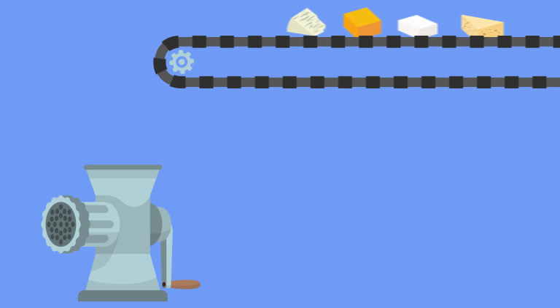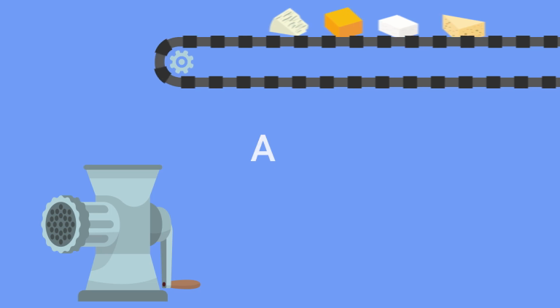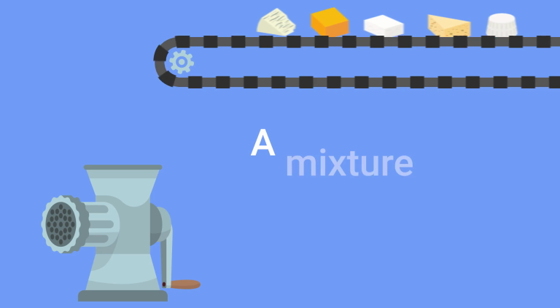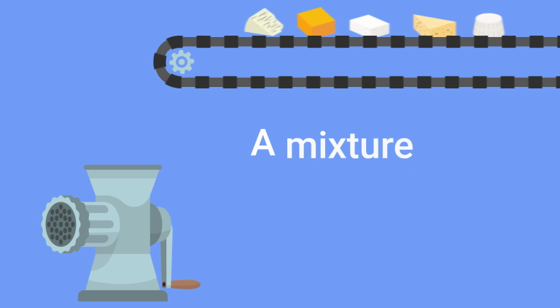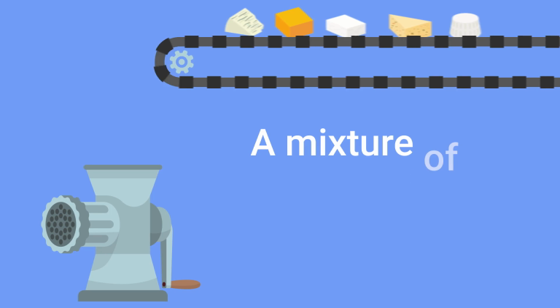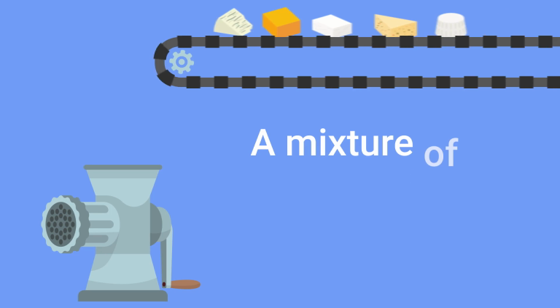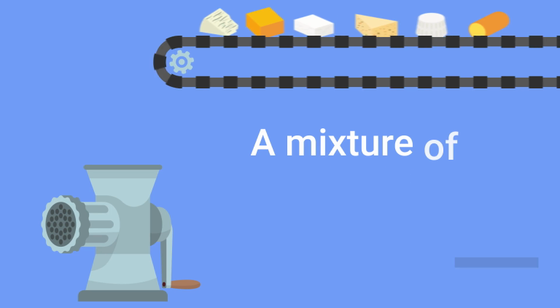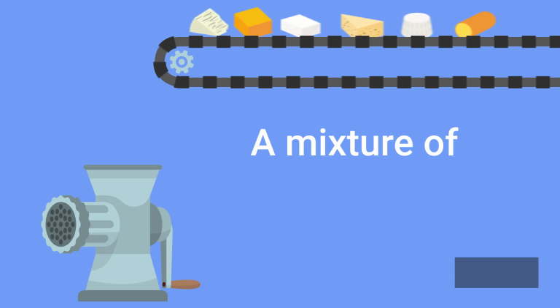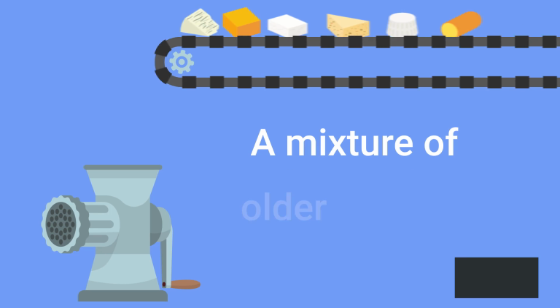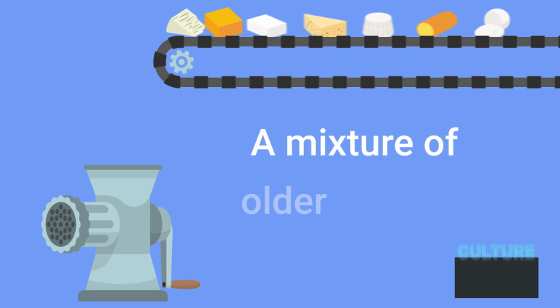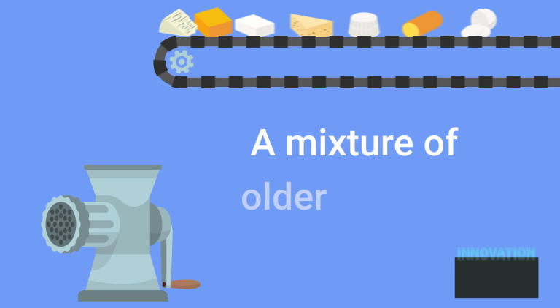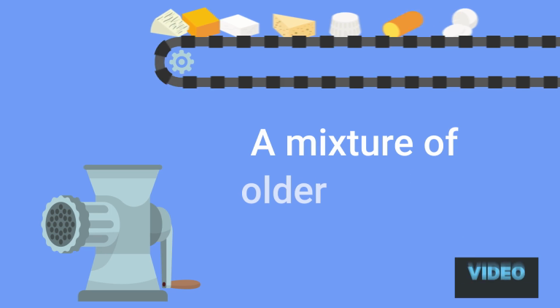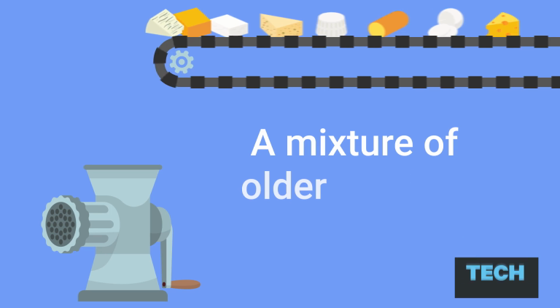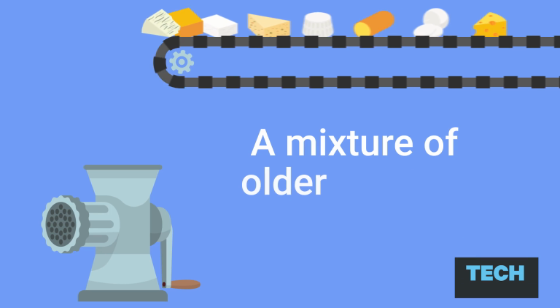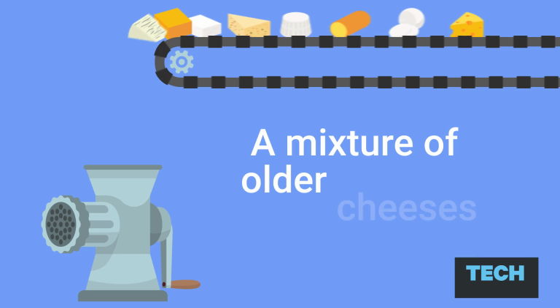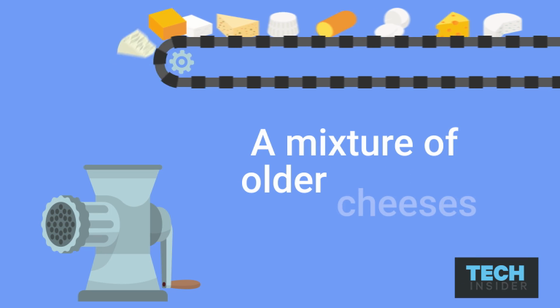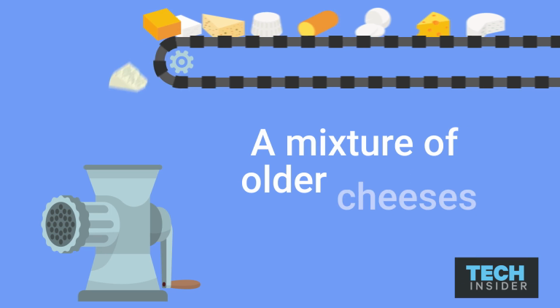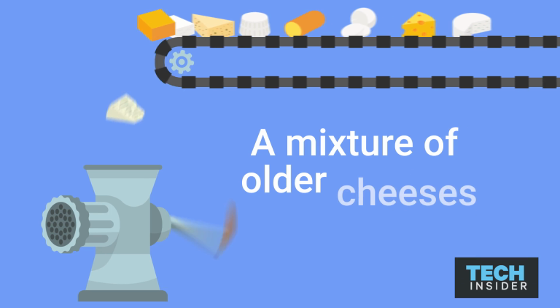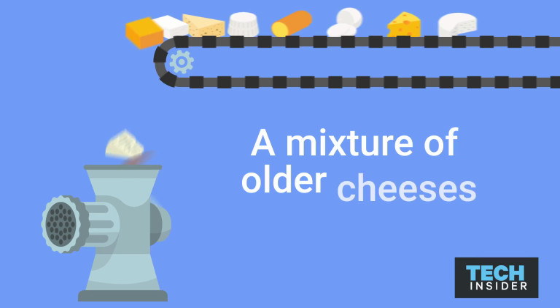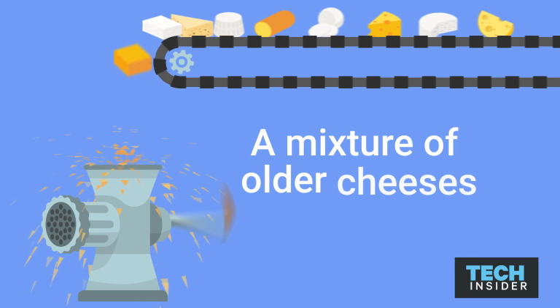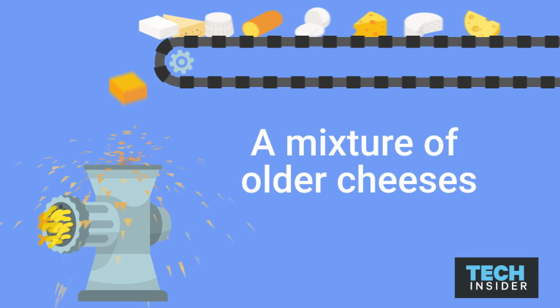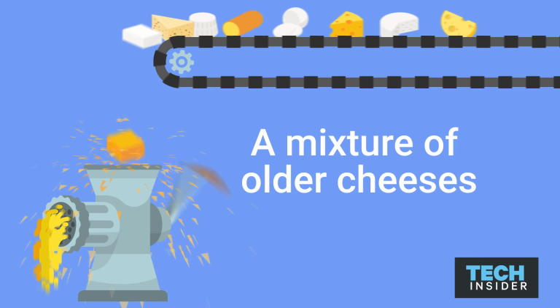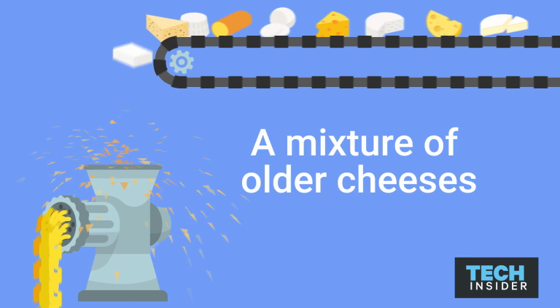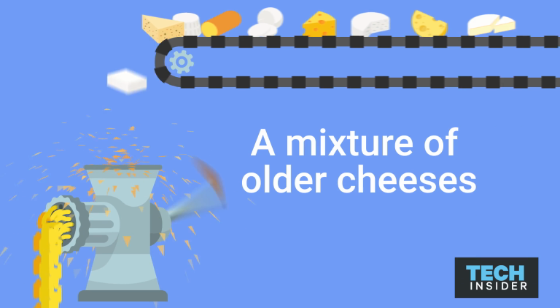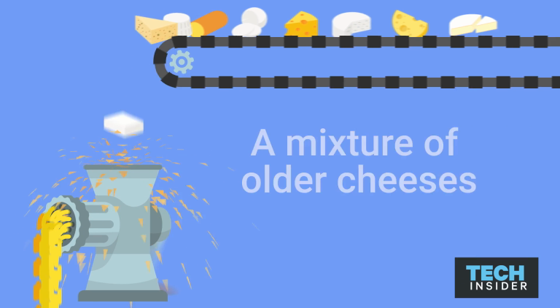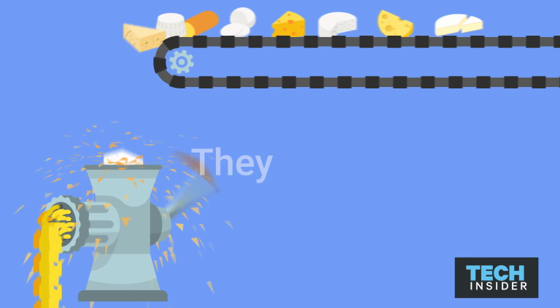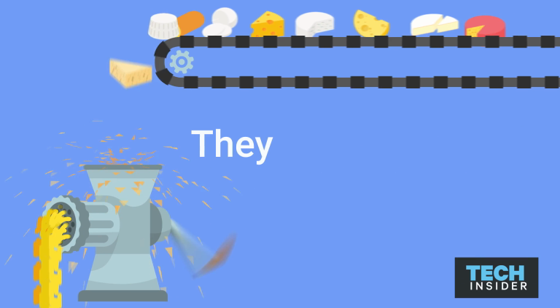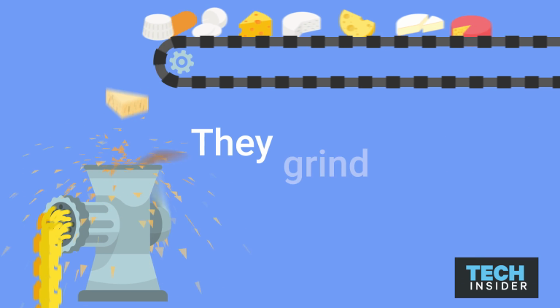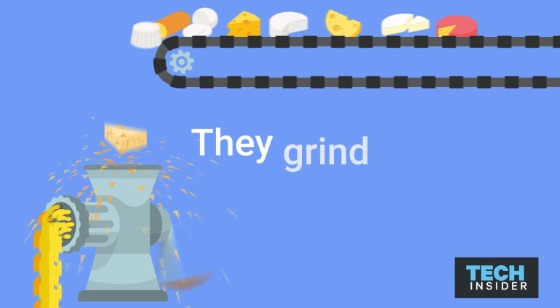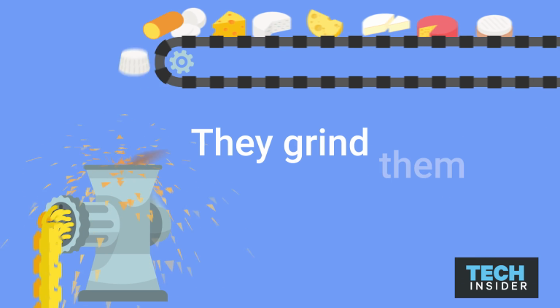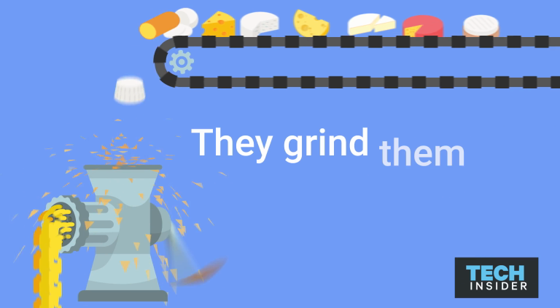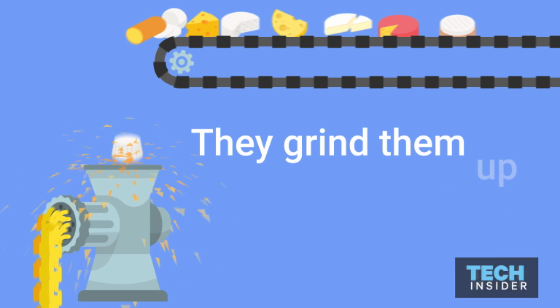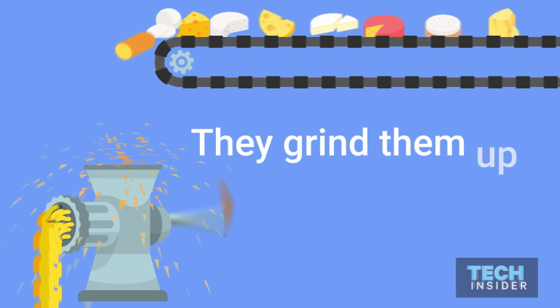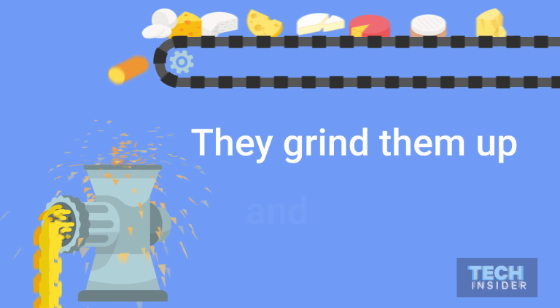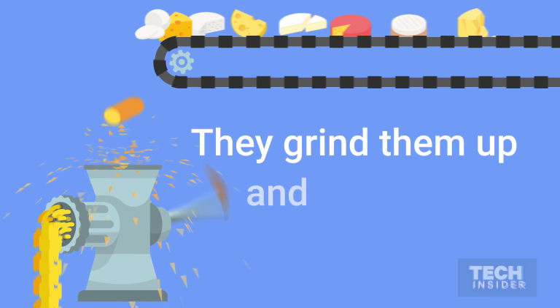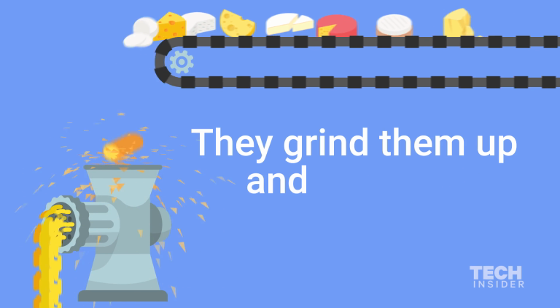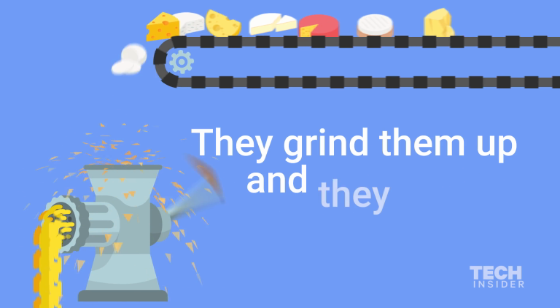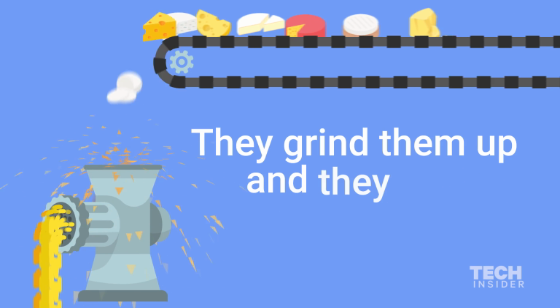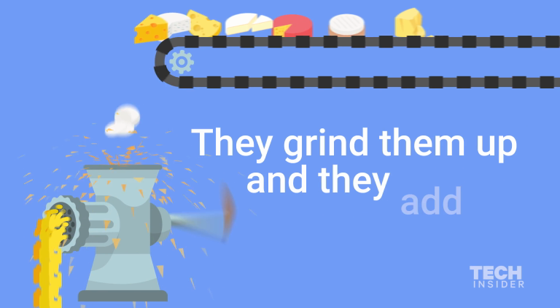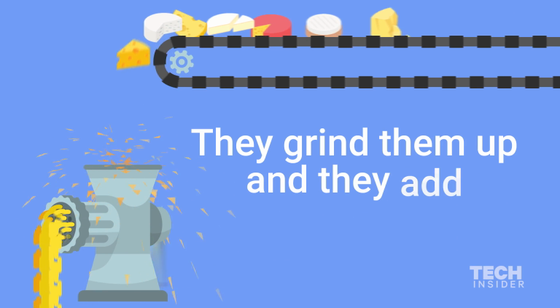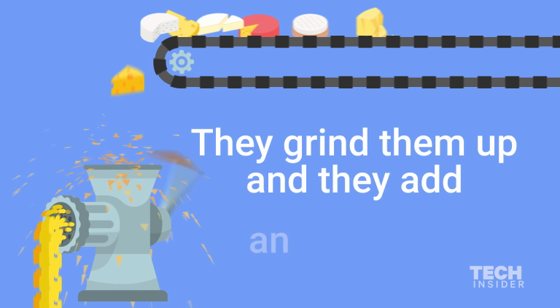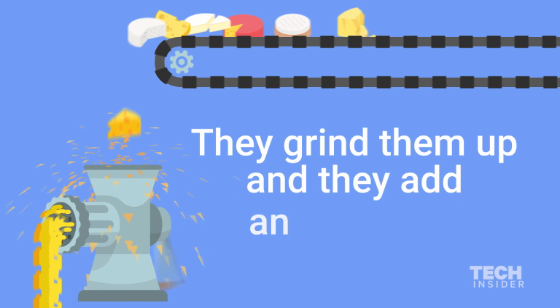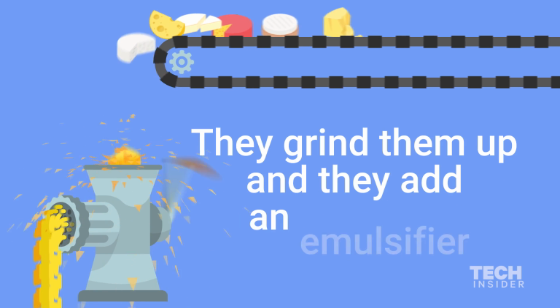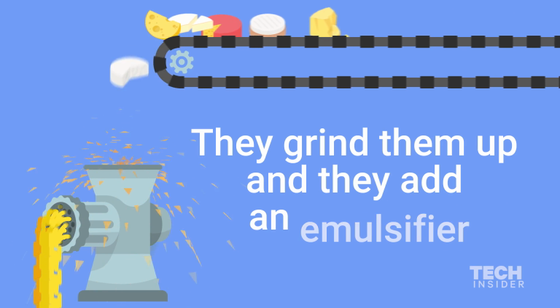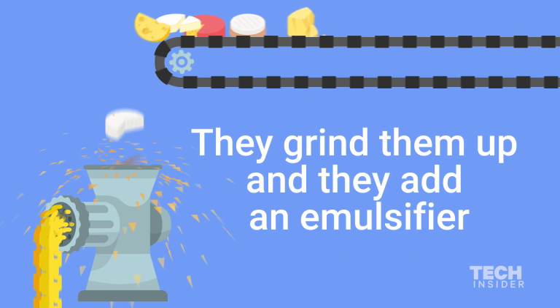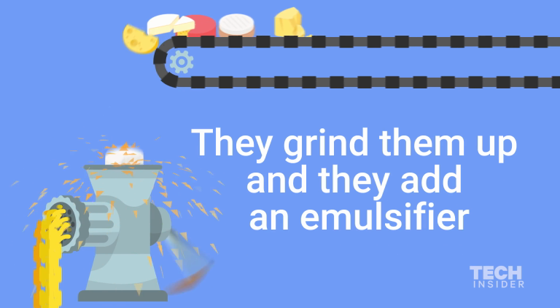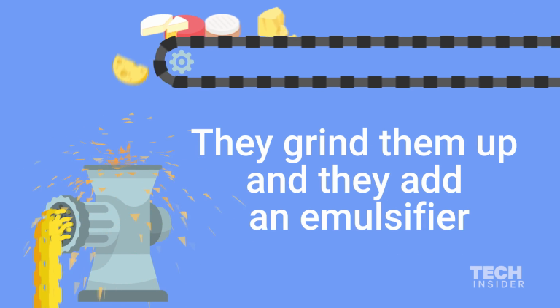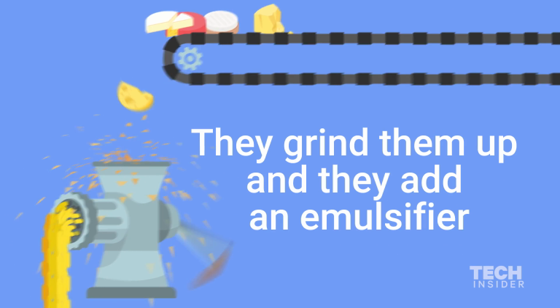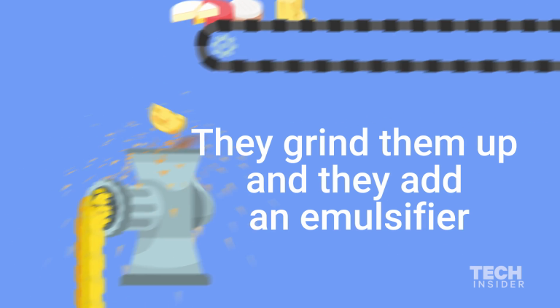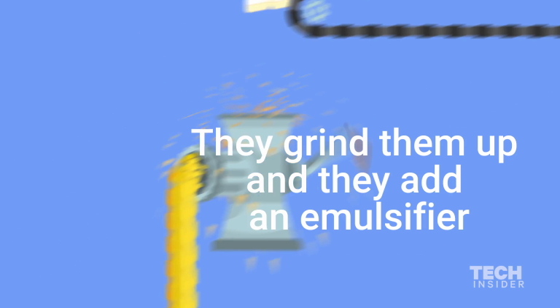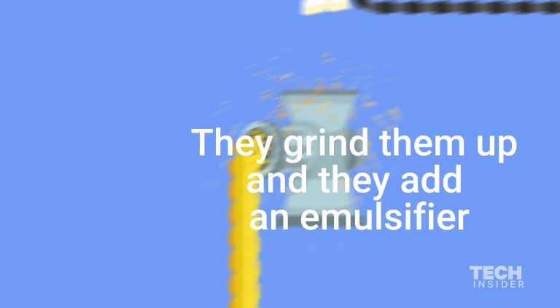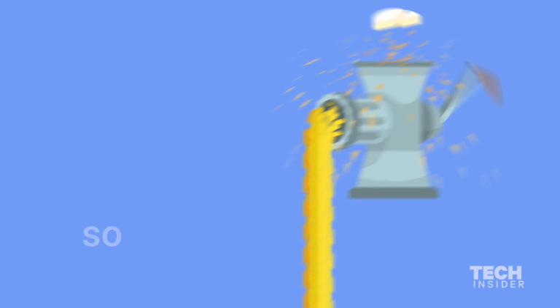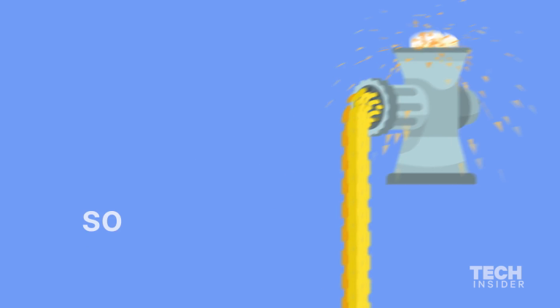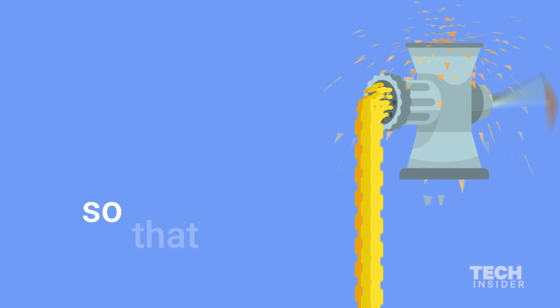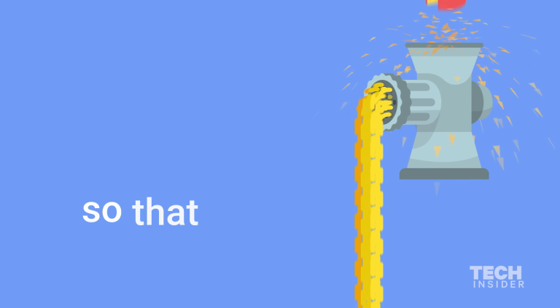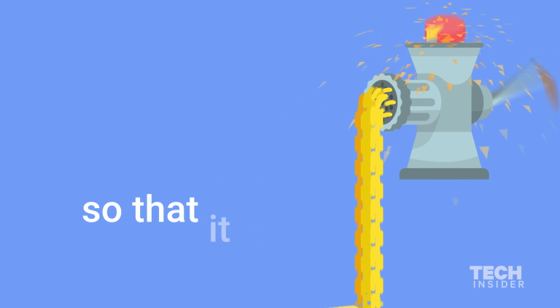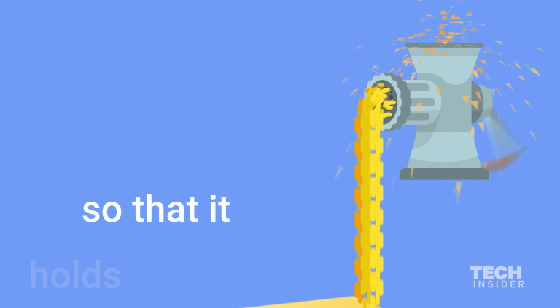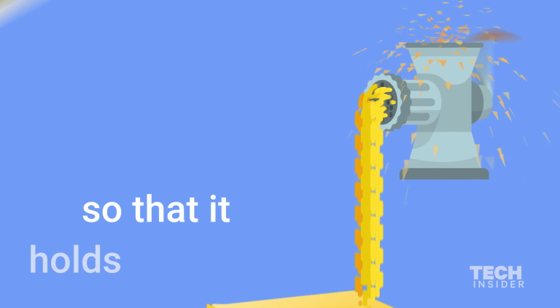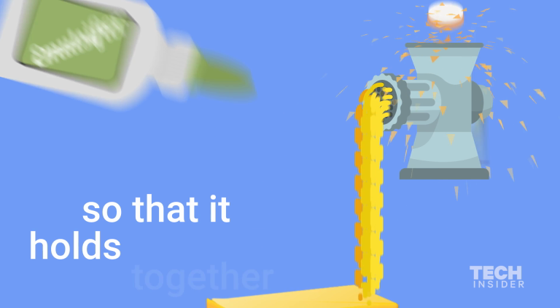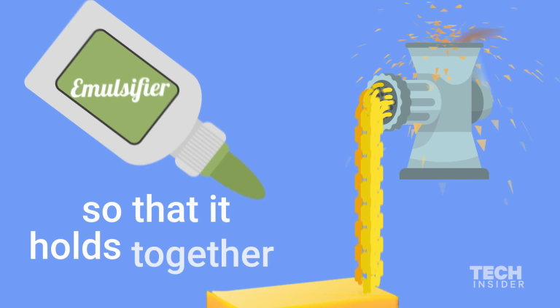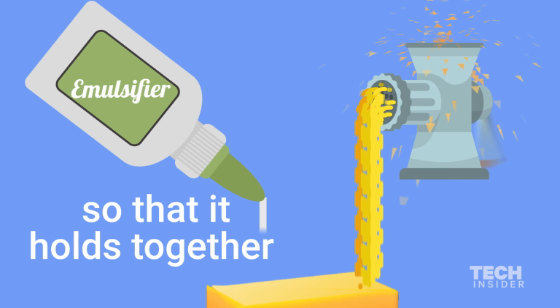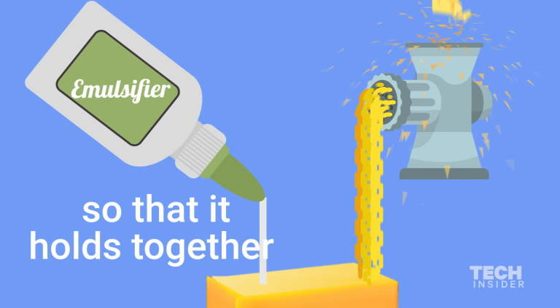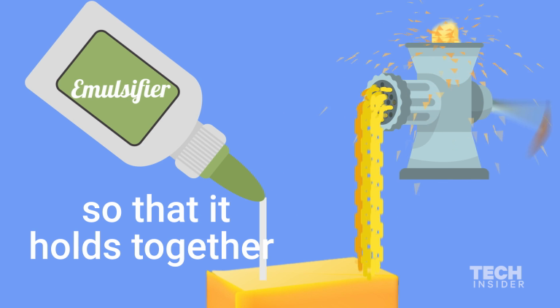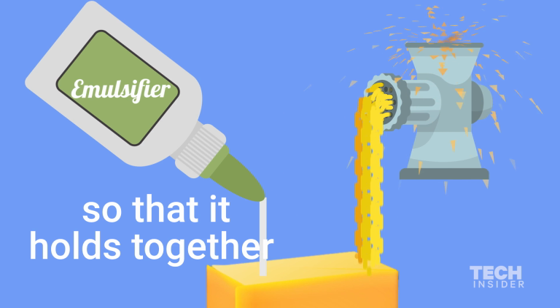The mixture of older cheeses — they grind them up and they add an emulsifier so that it holds together.